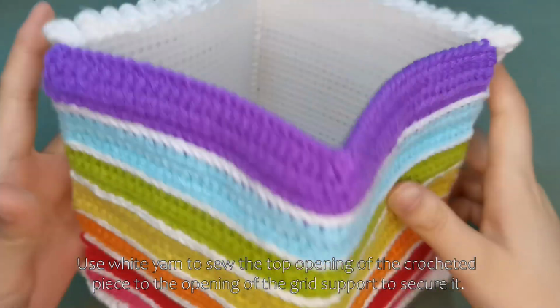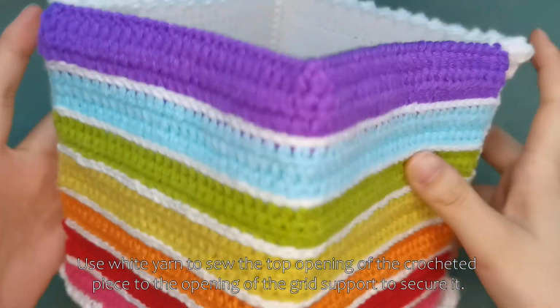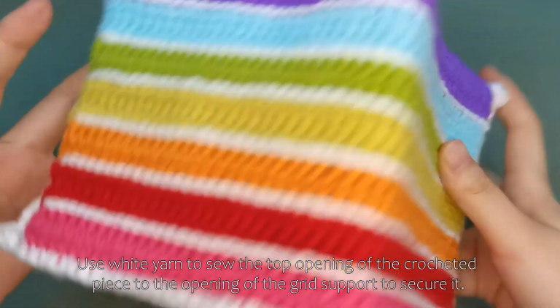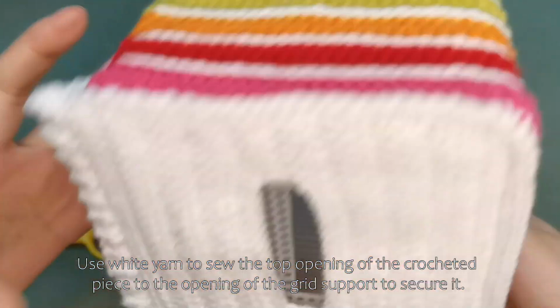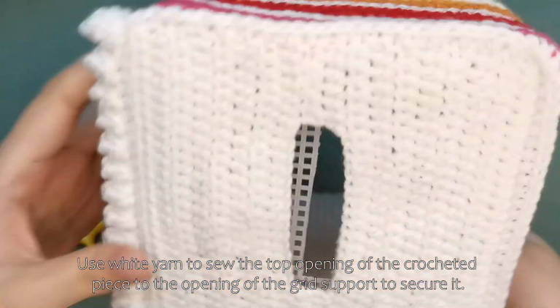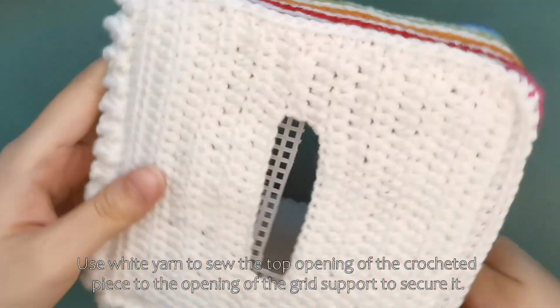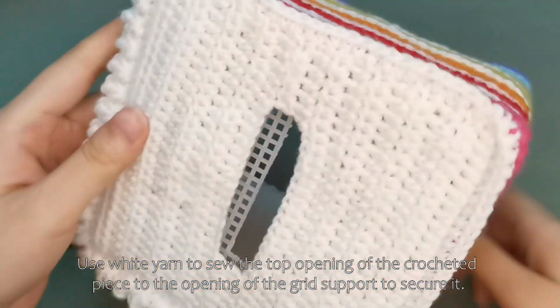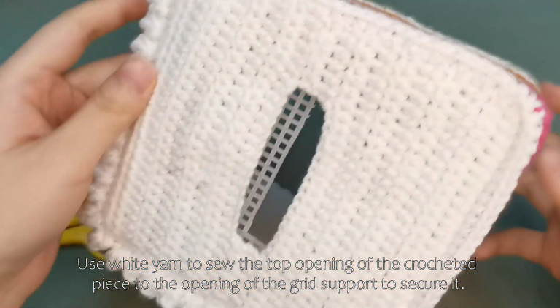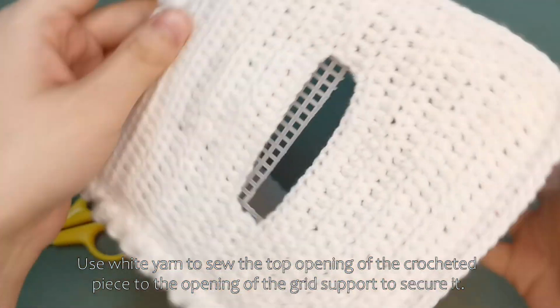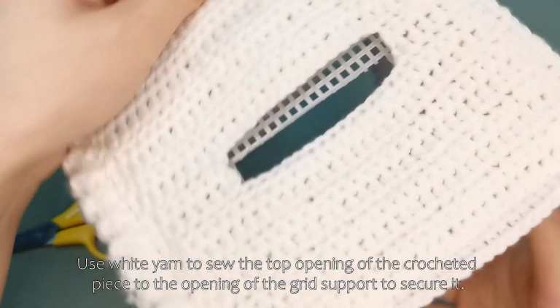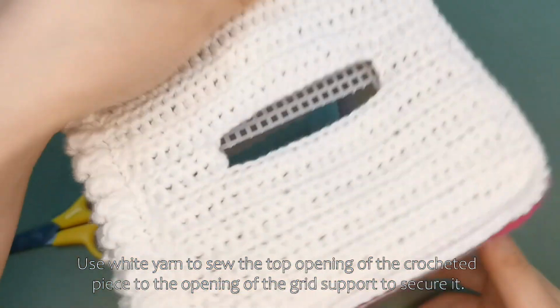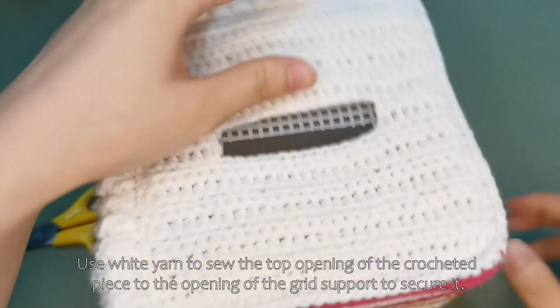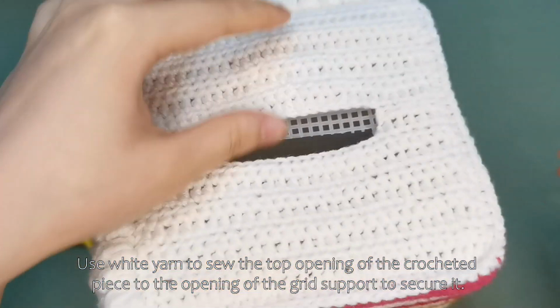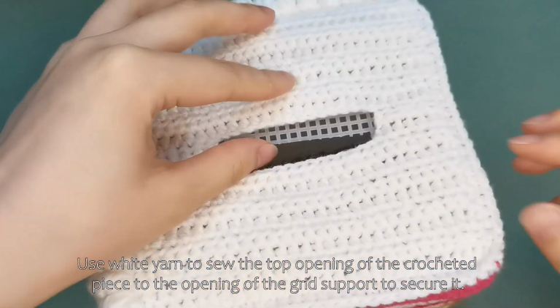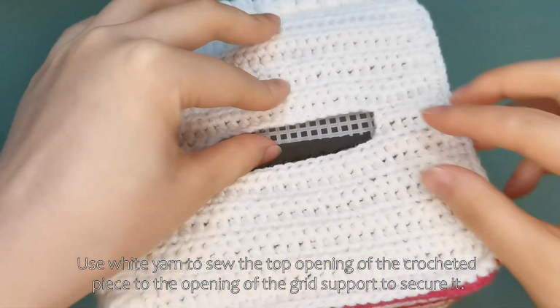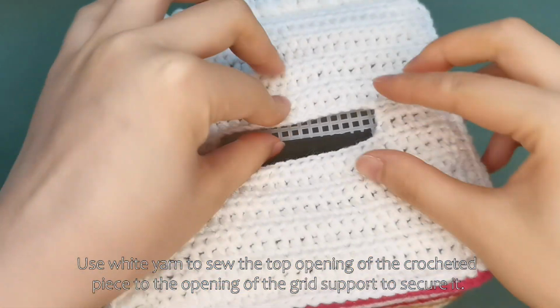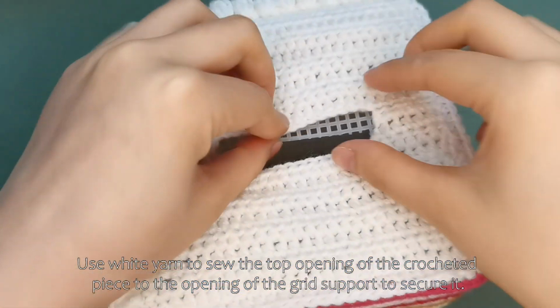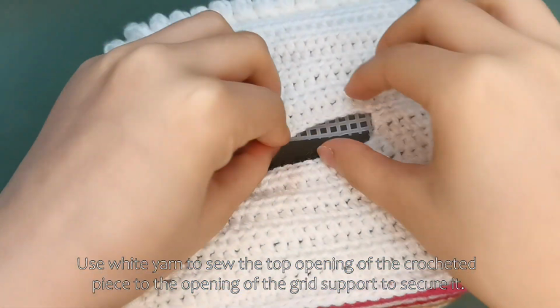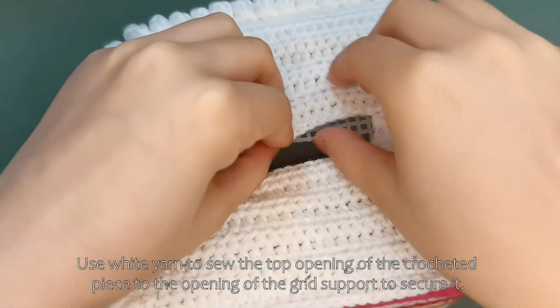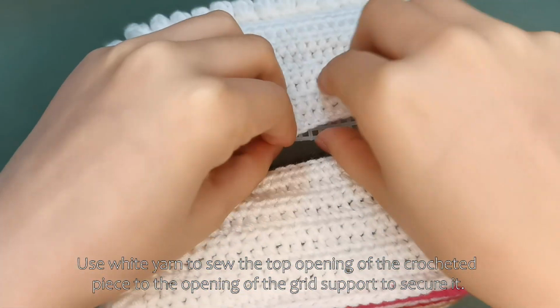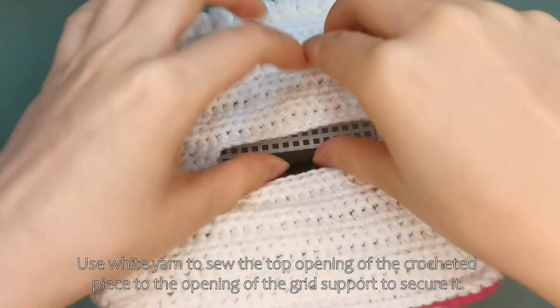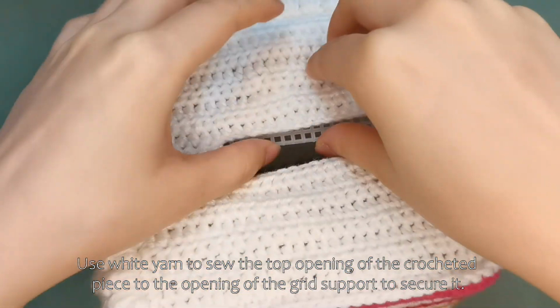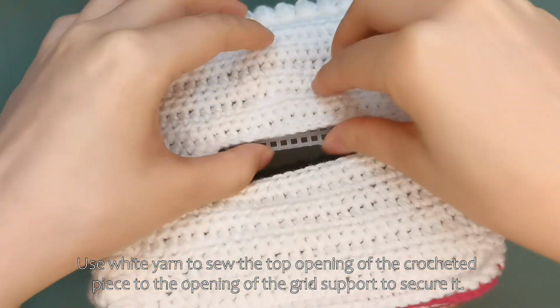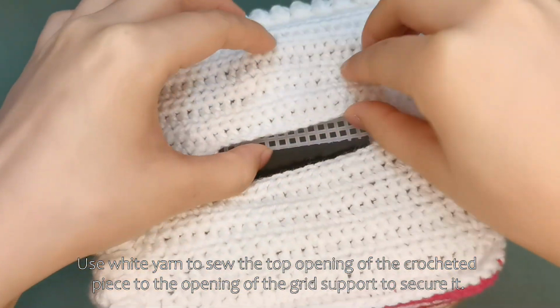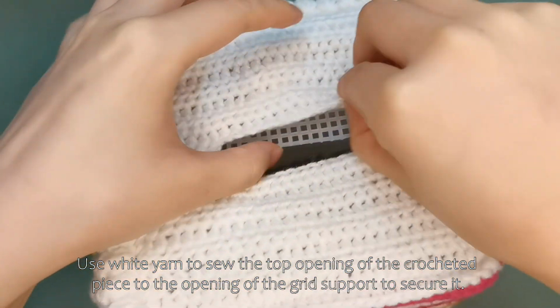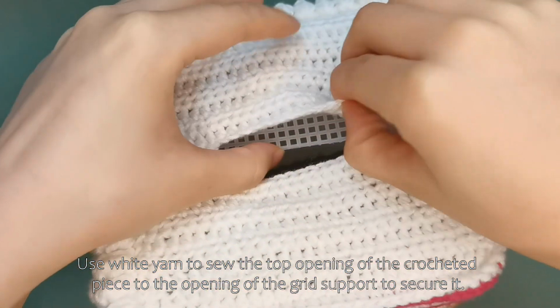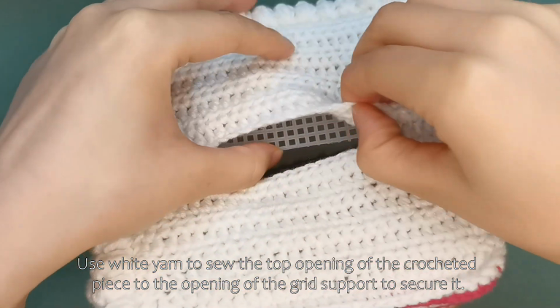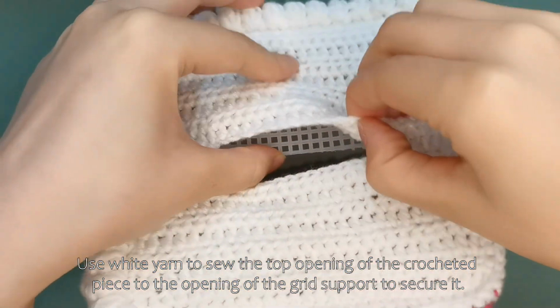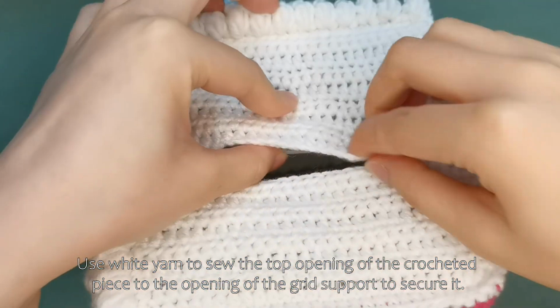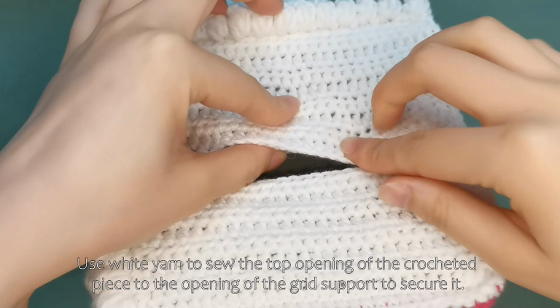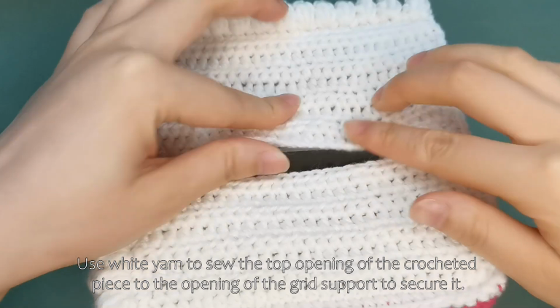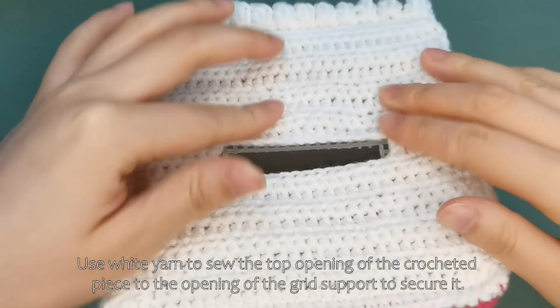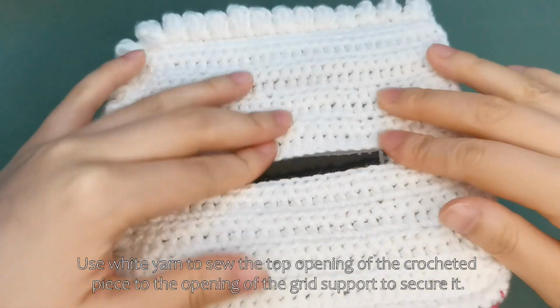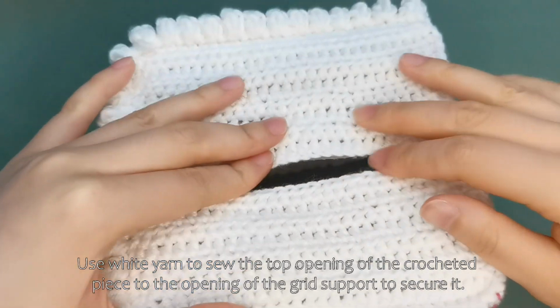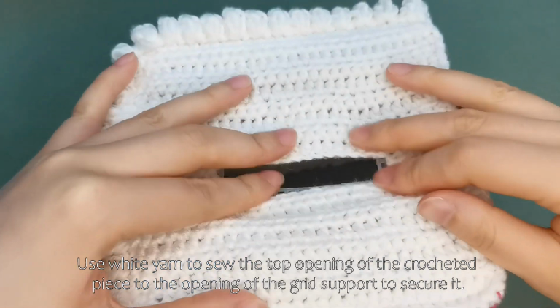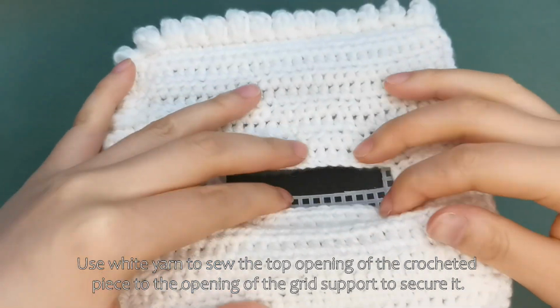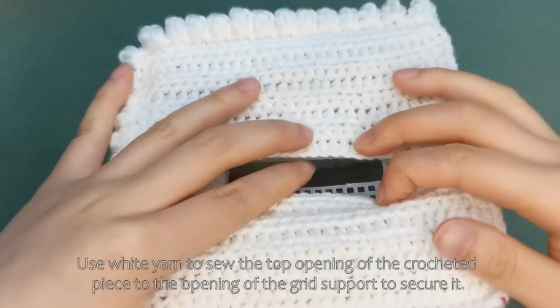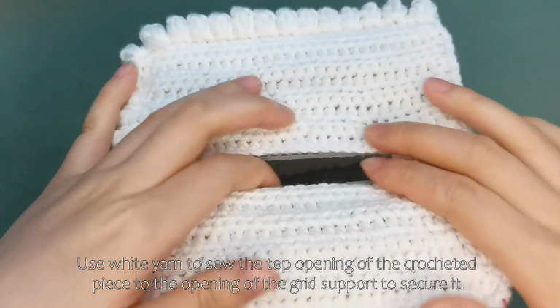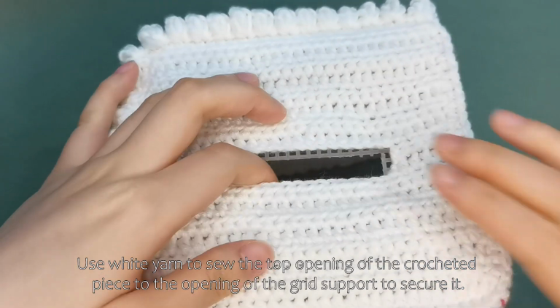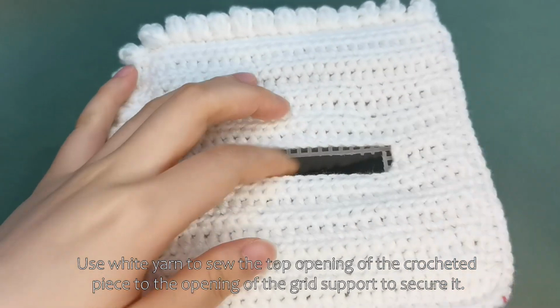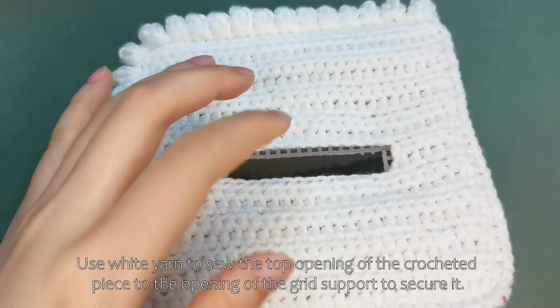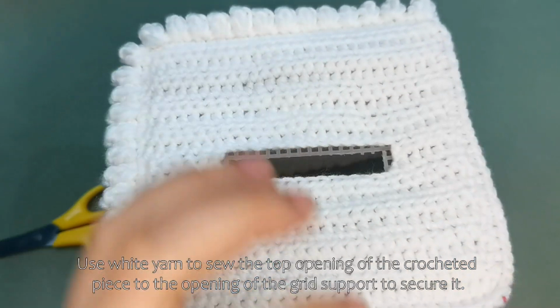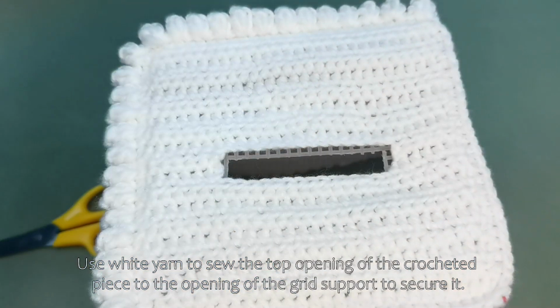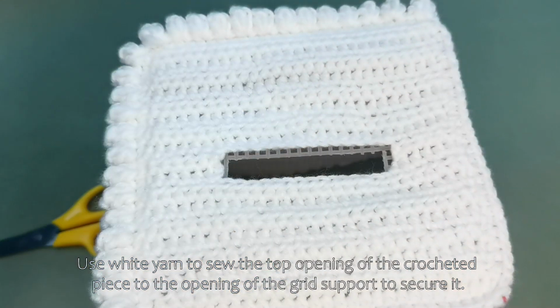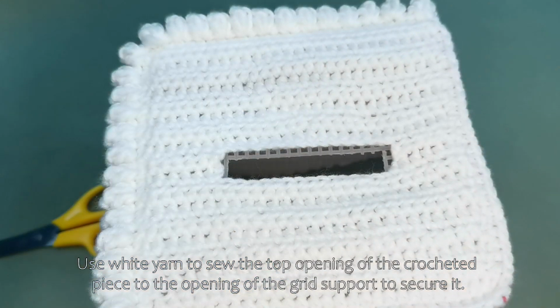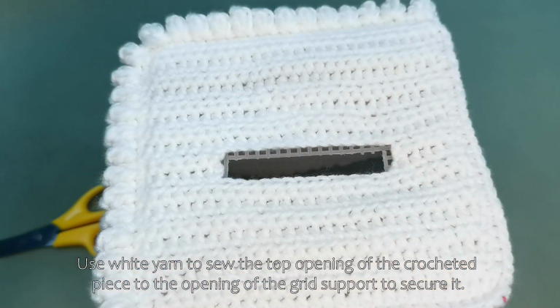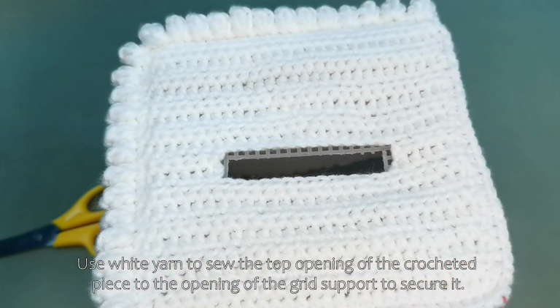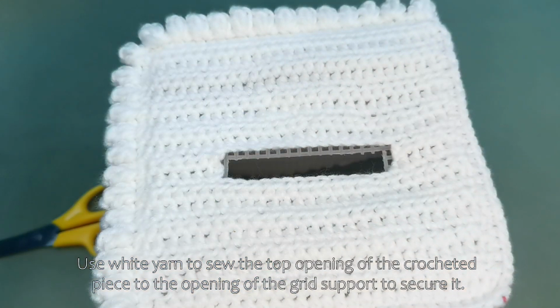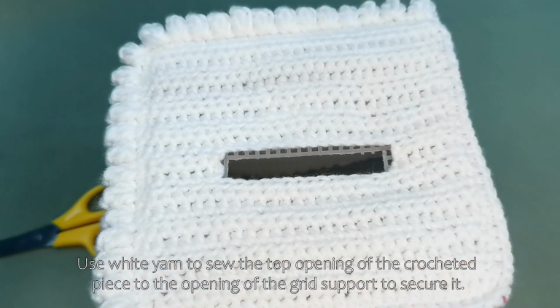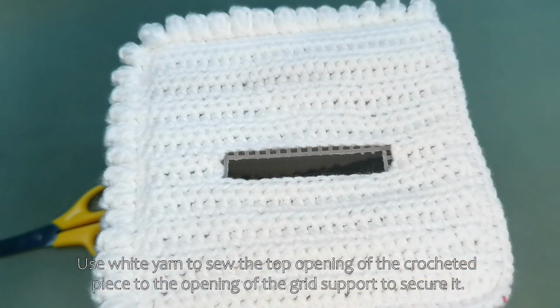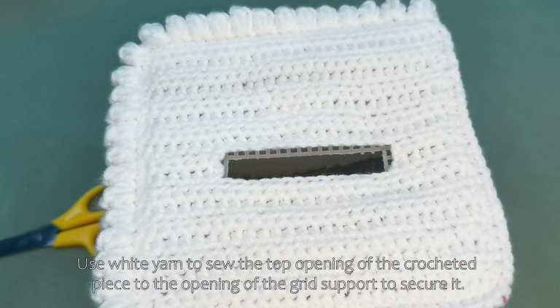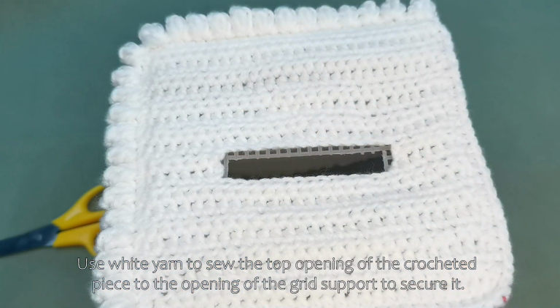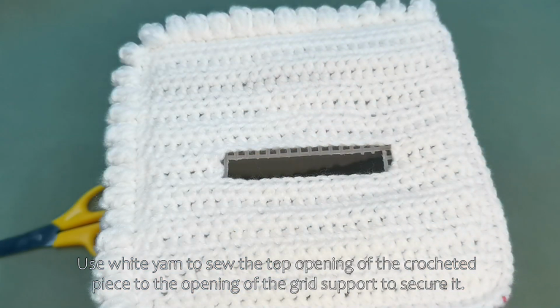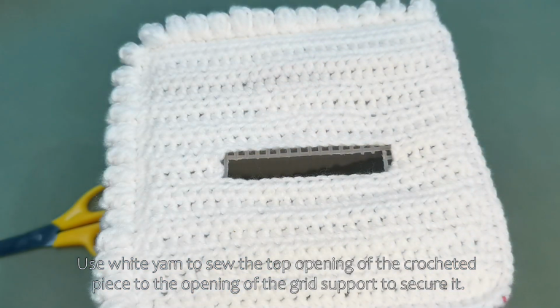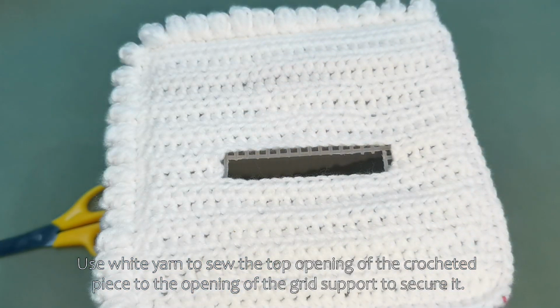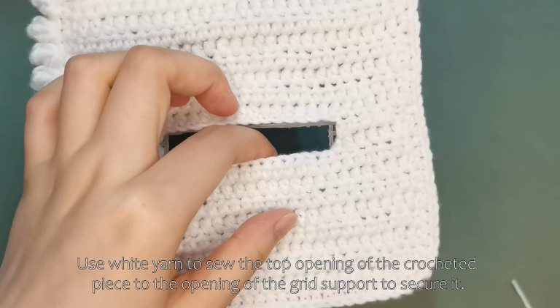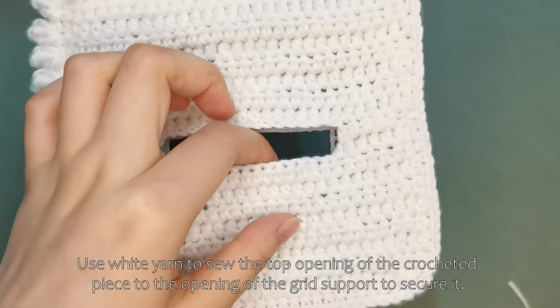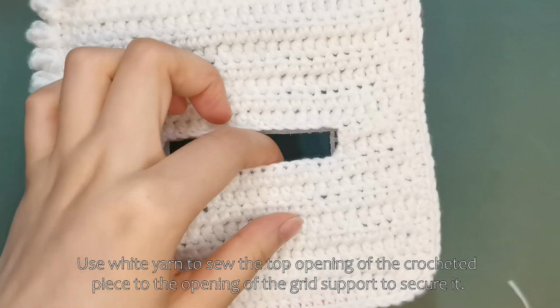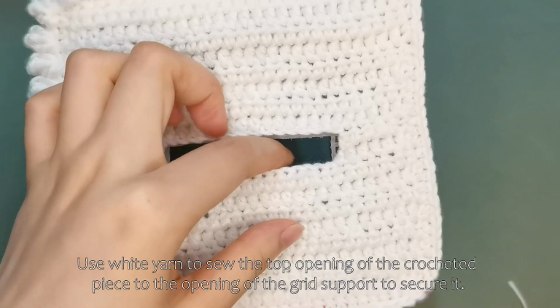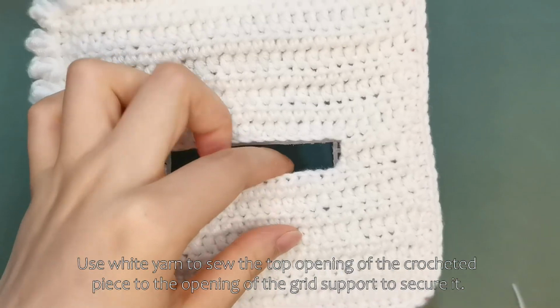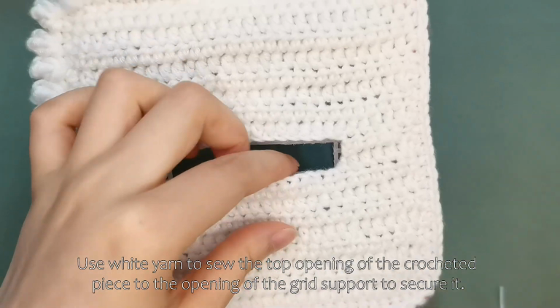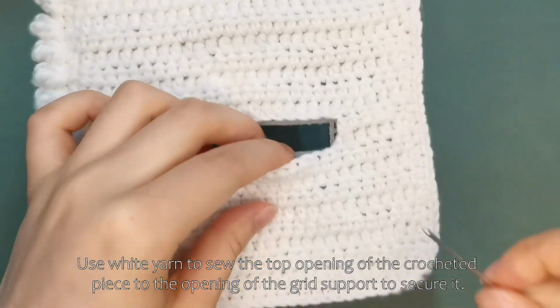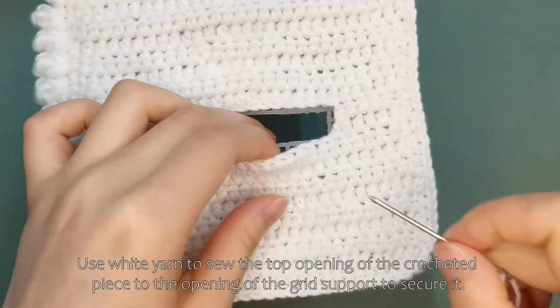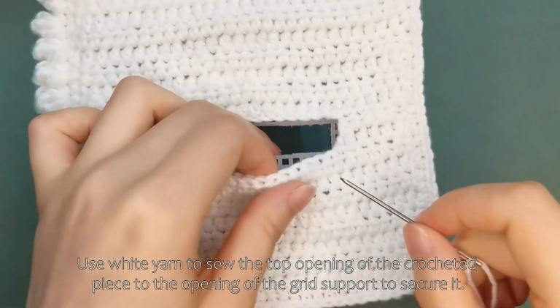Use white yarn to sew the top opening. Use the end of the crocheted piece to the opening of the grid support to secure it.